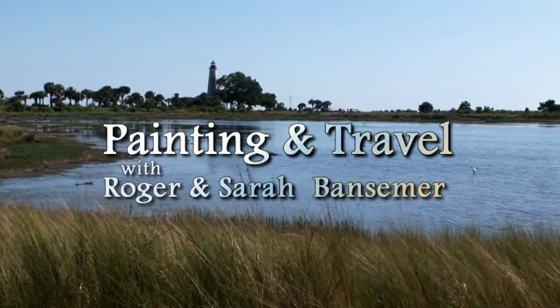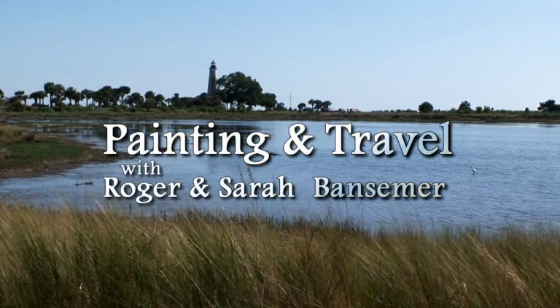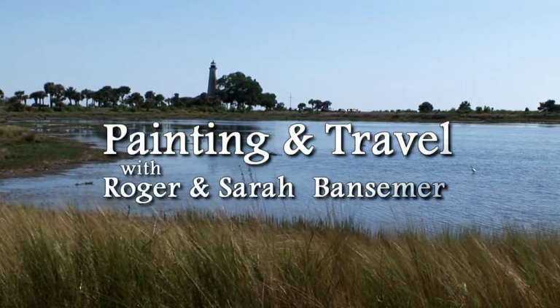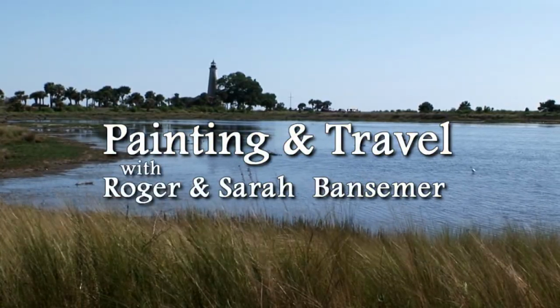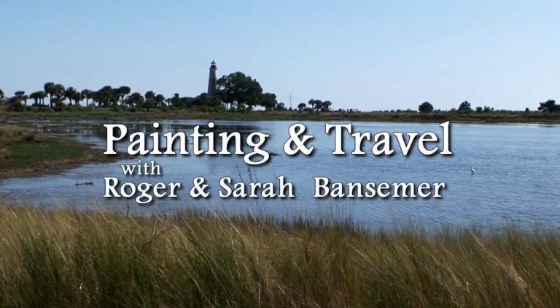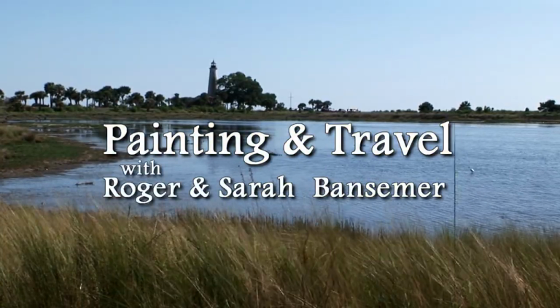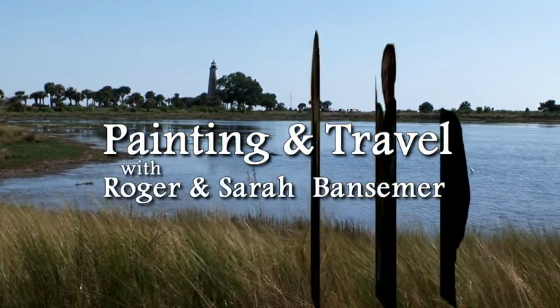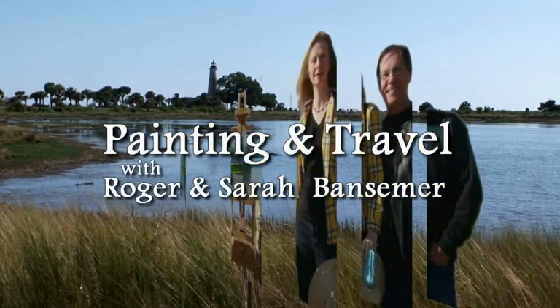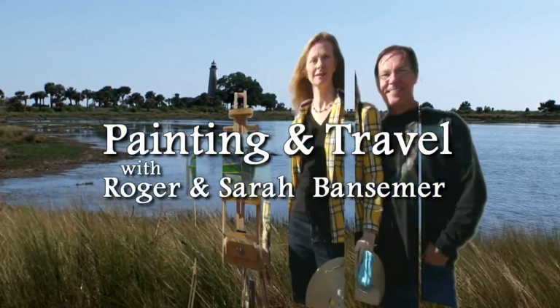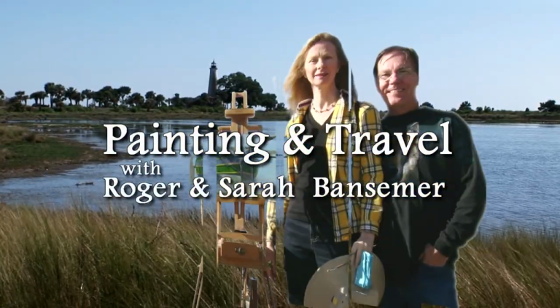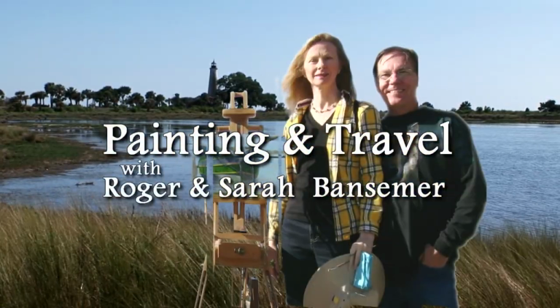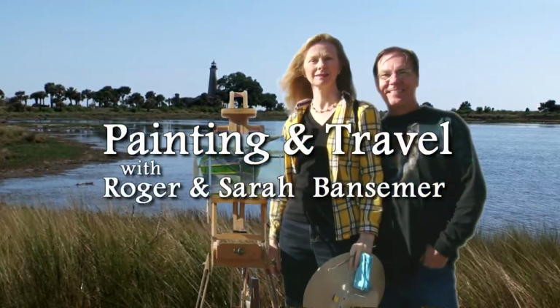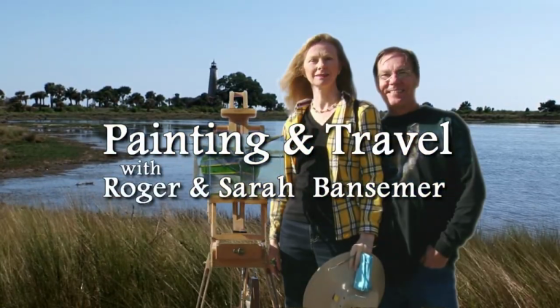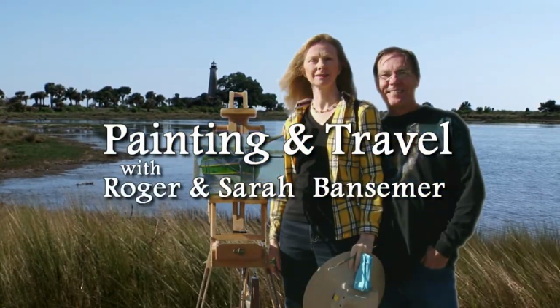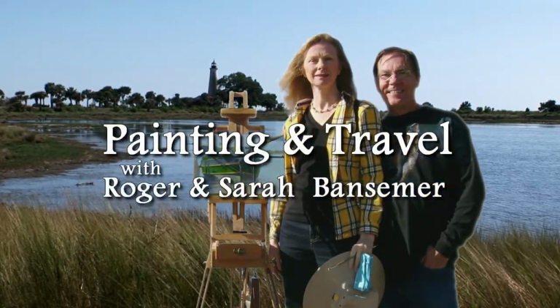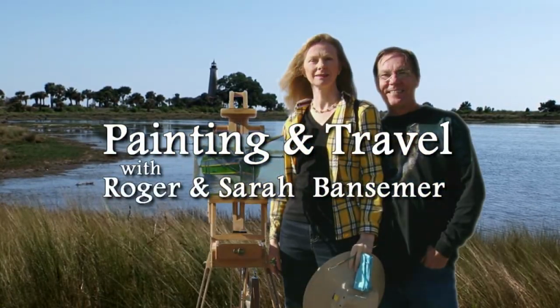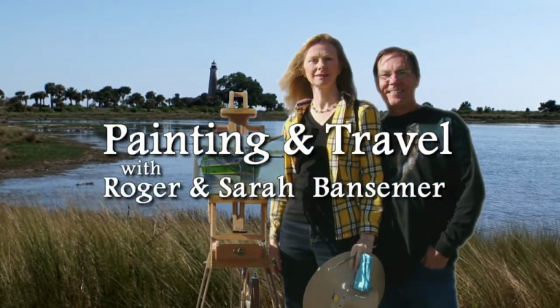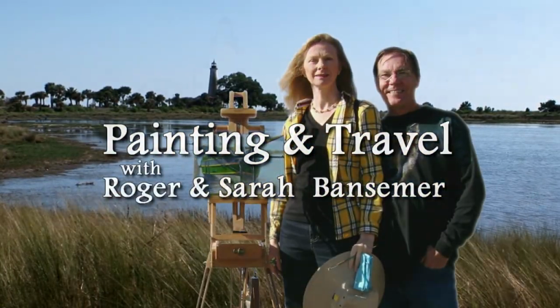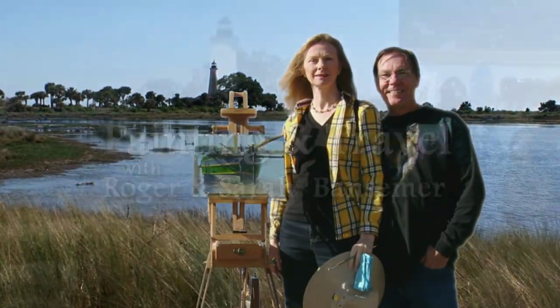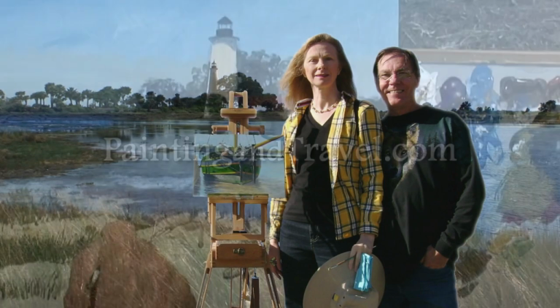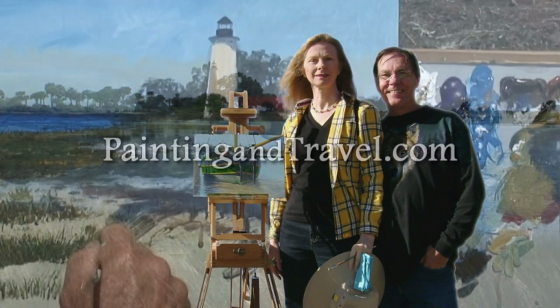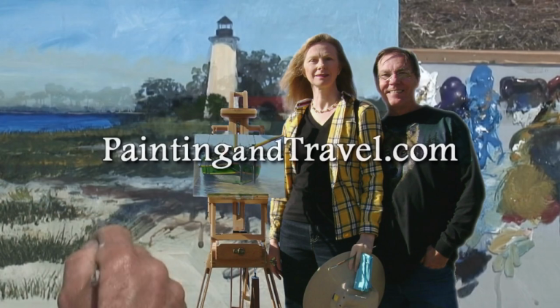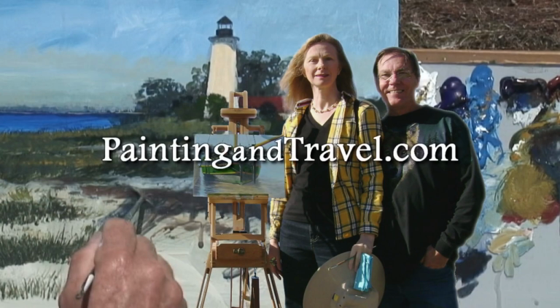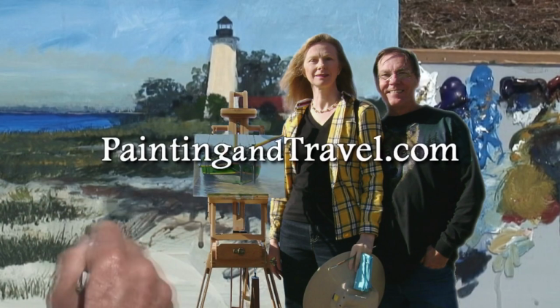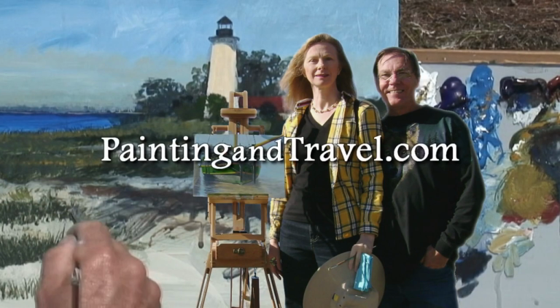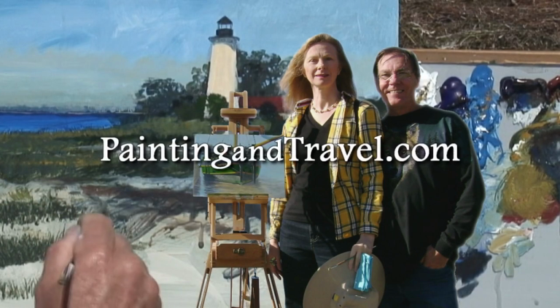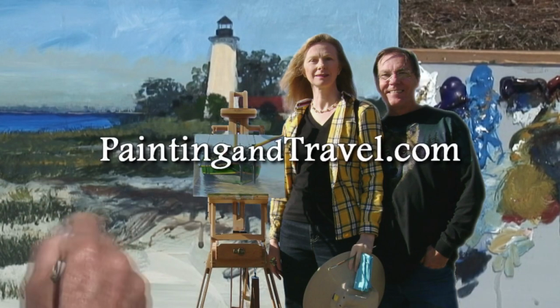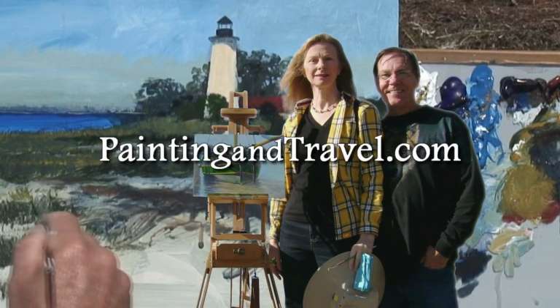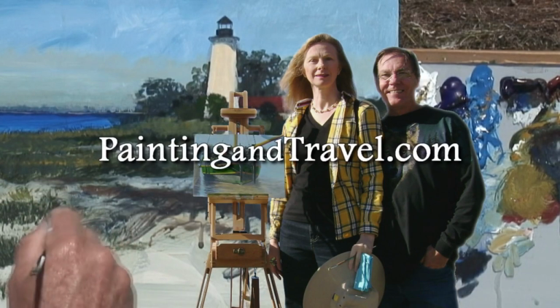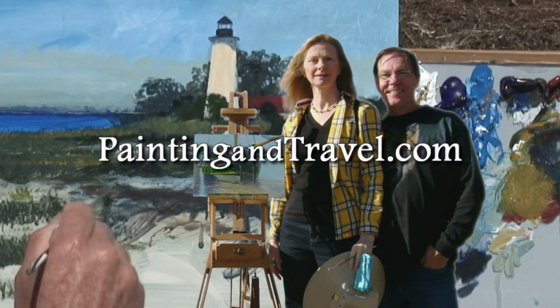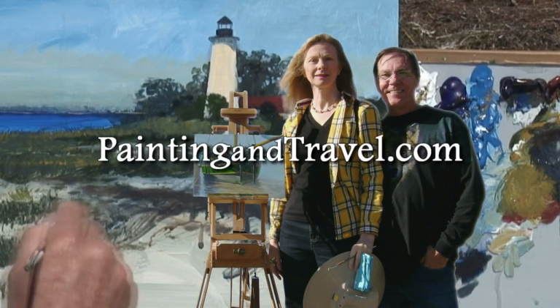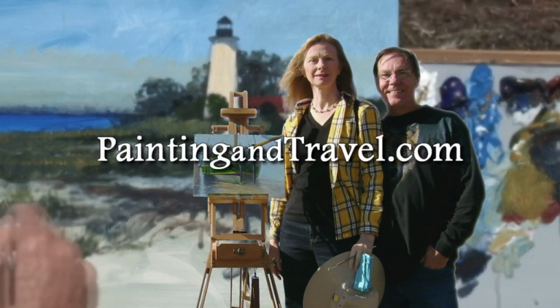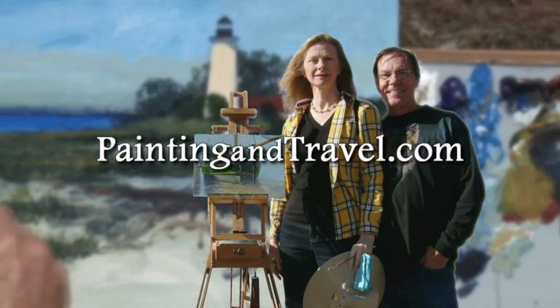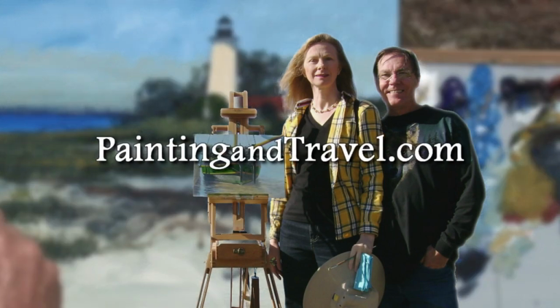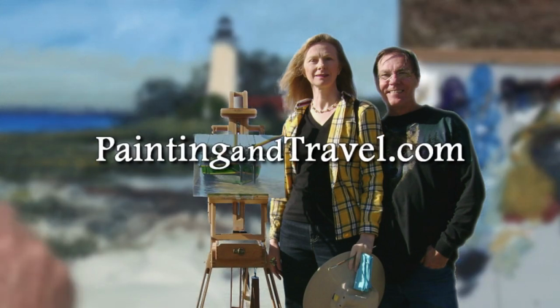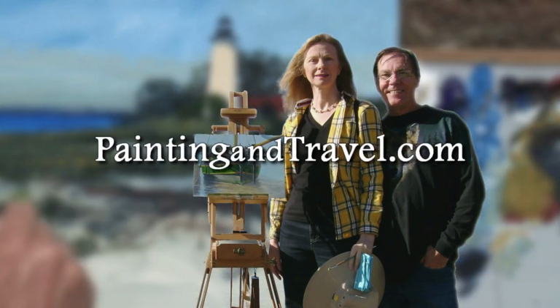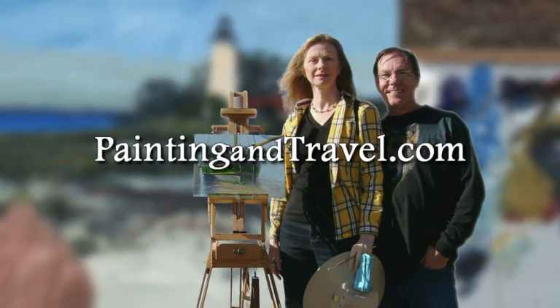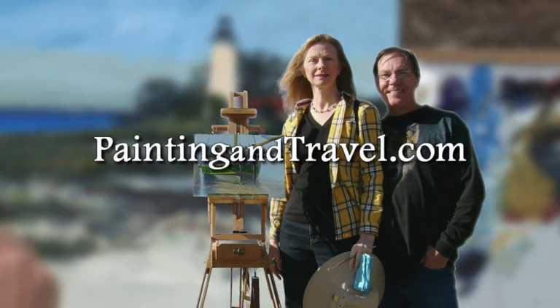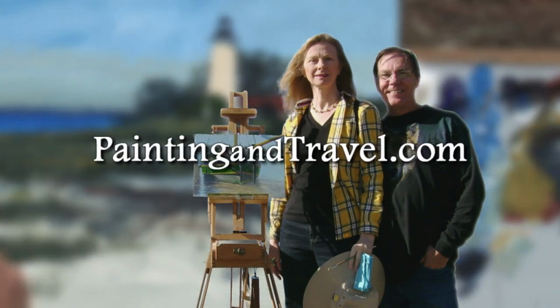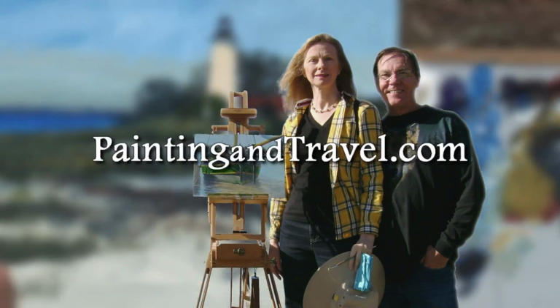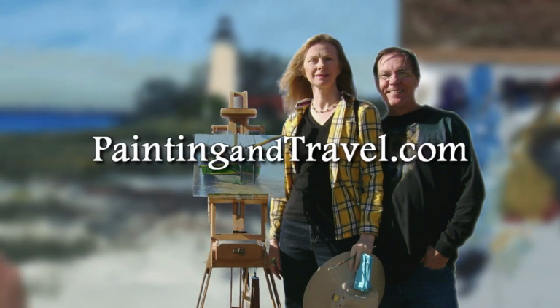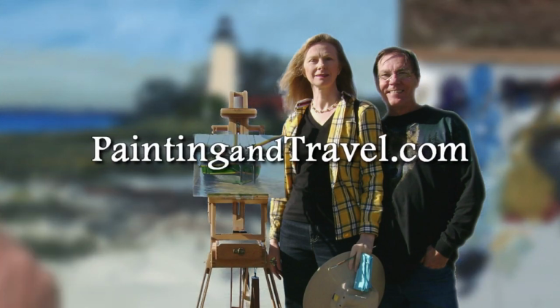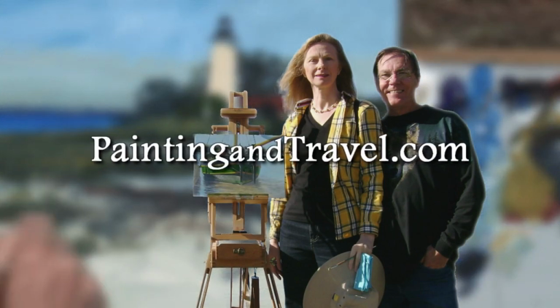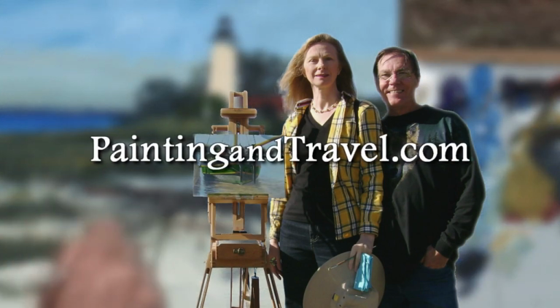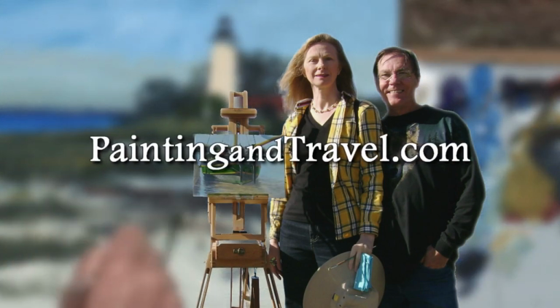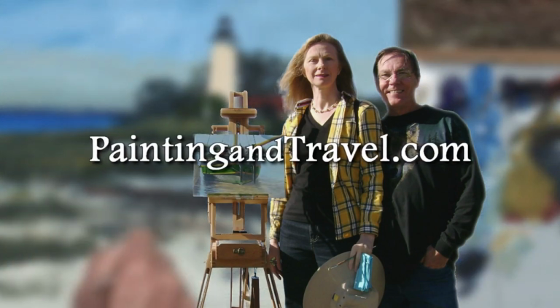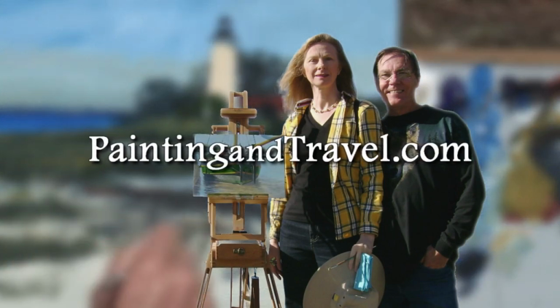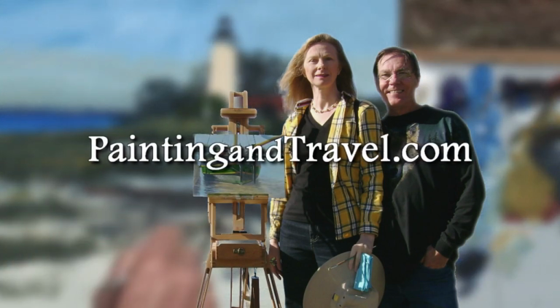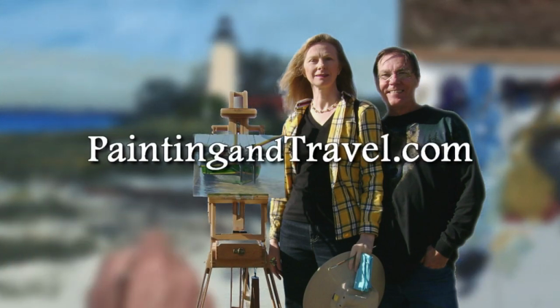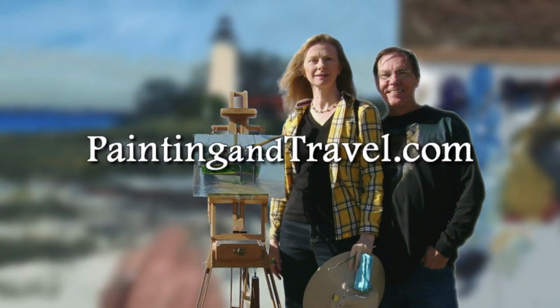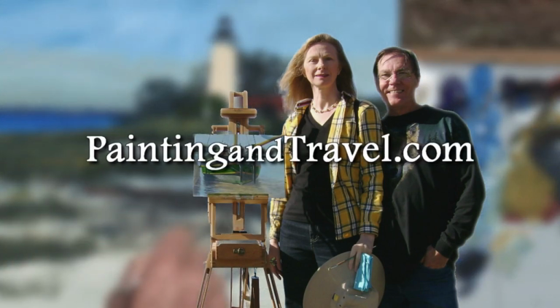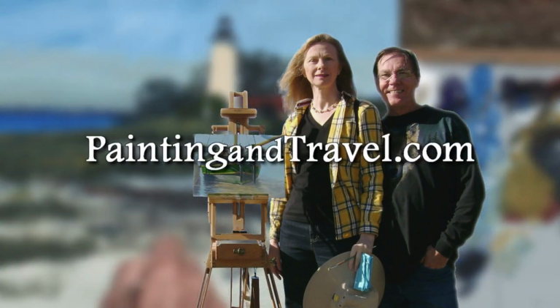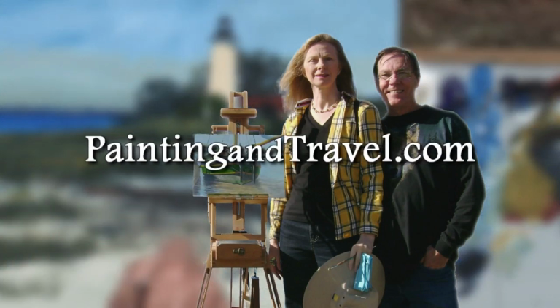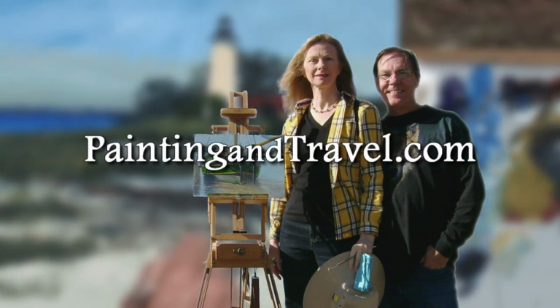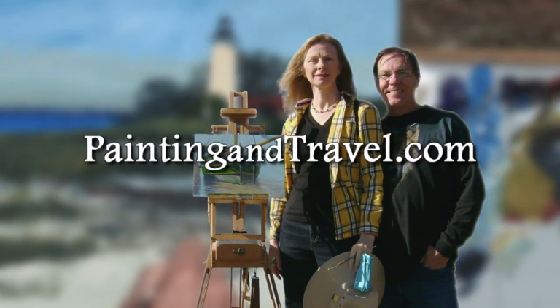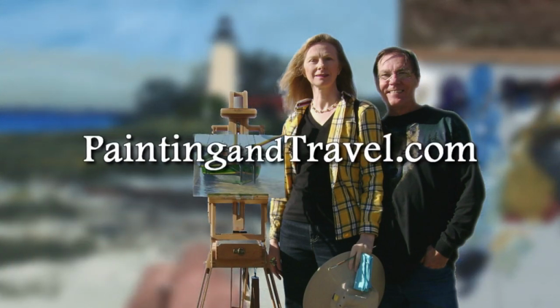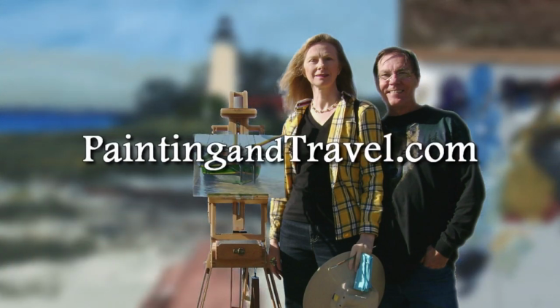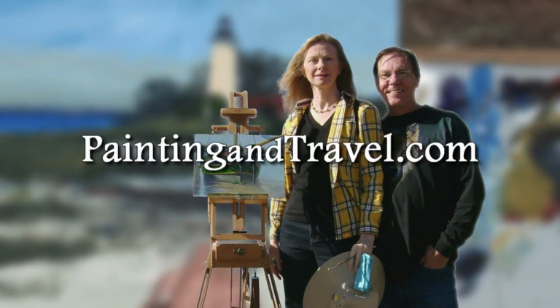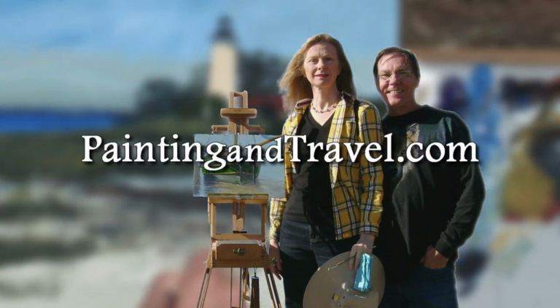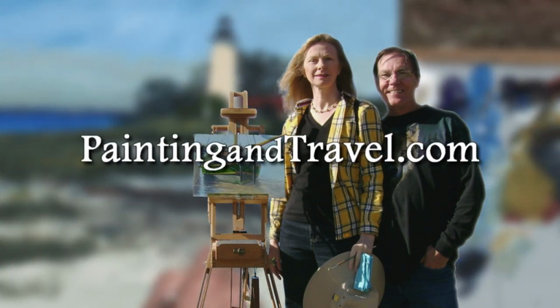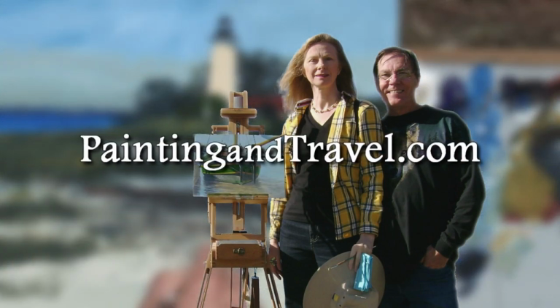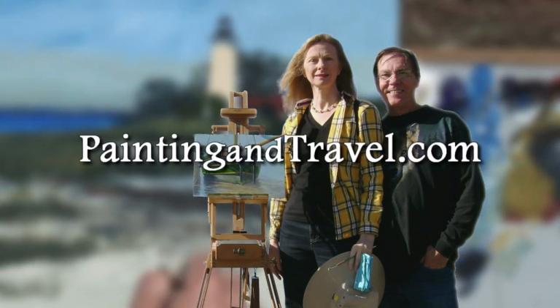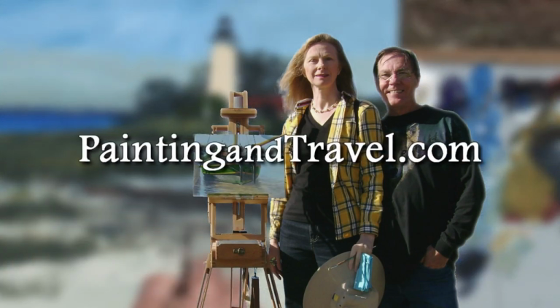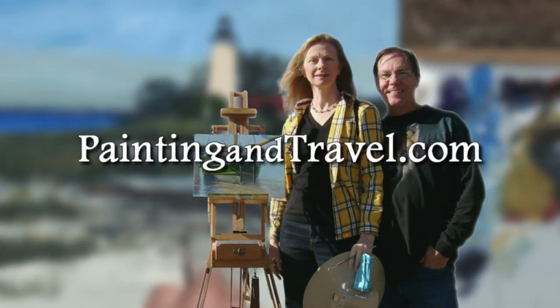For more information about Painting and Travel with Roger and Sarah Bancimer, visit paintingandtravel.com.